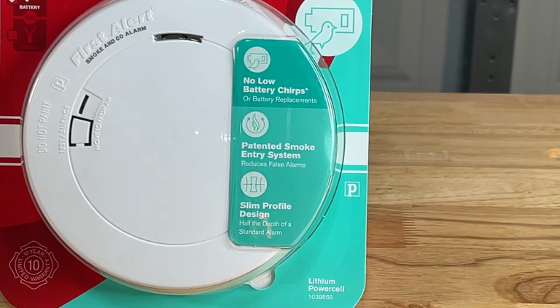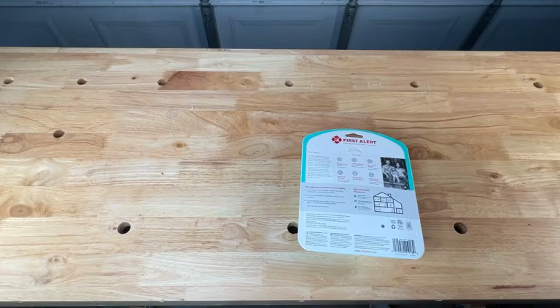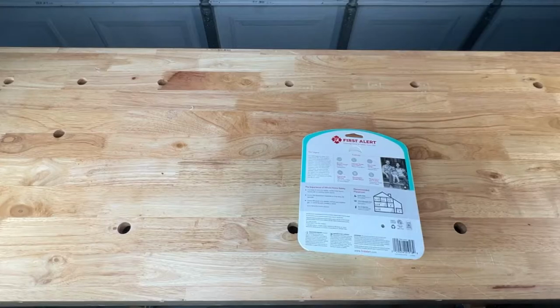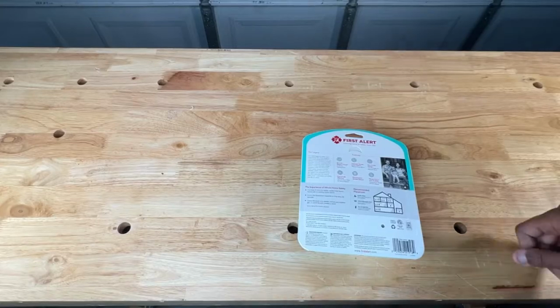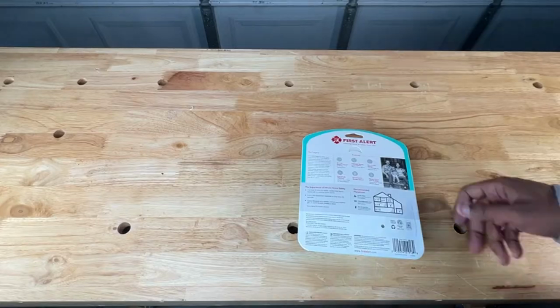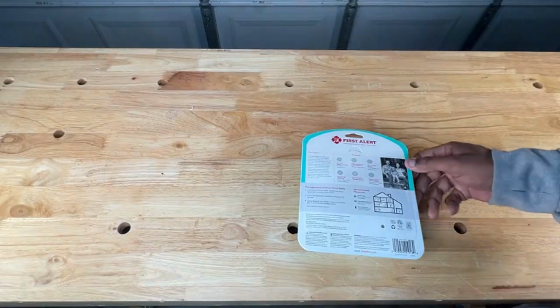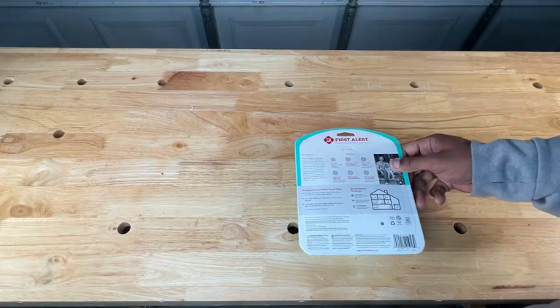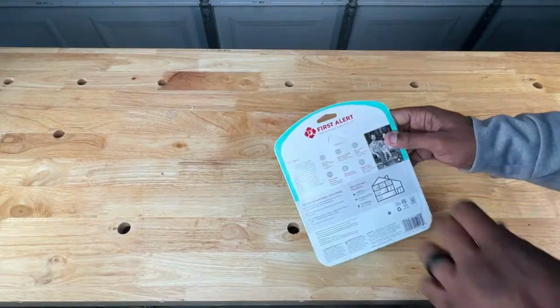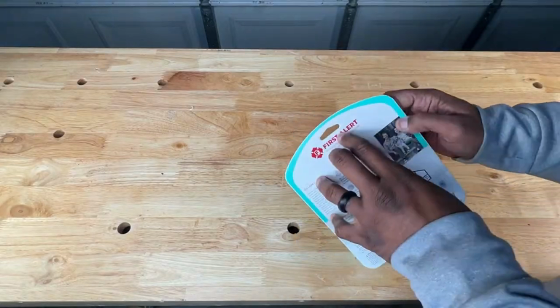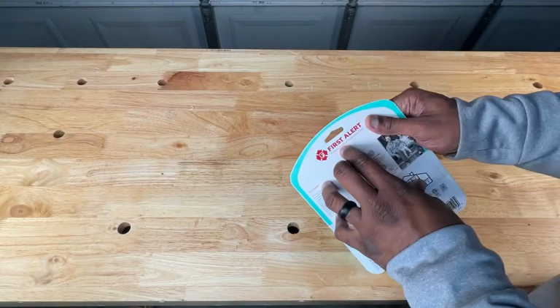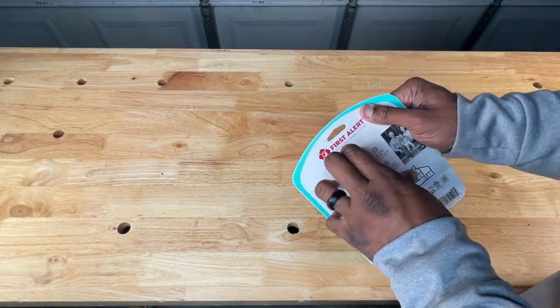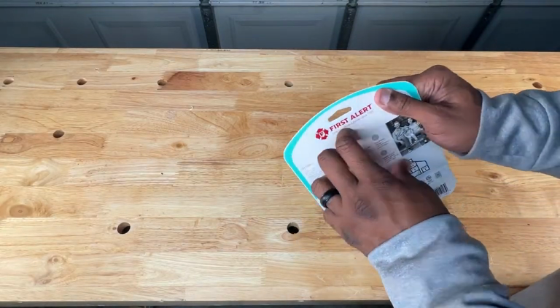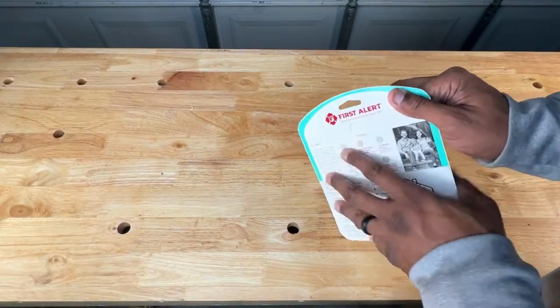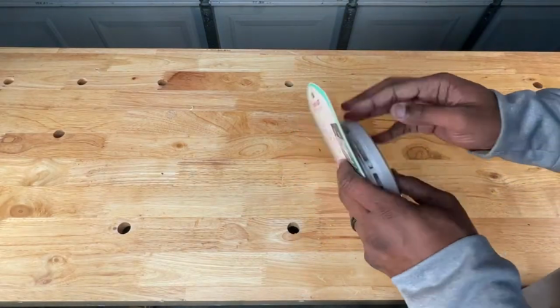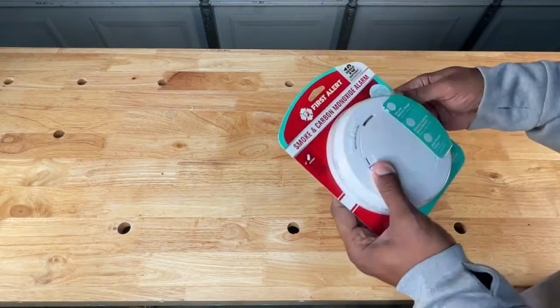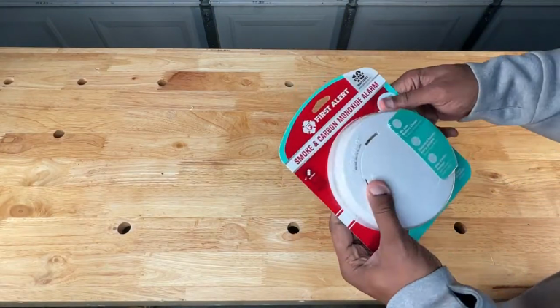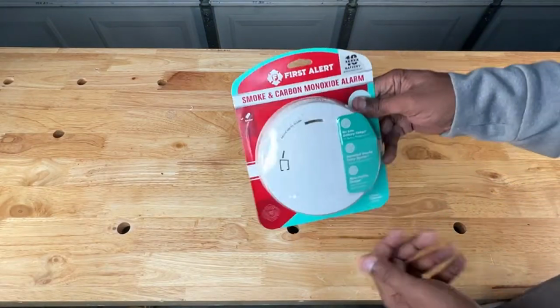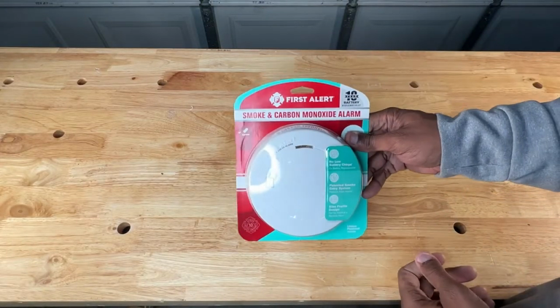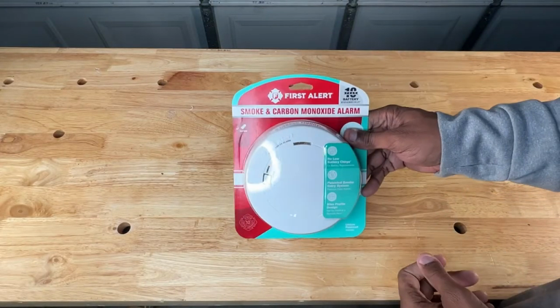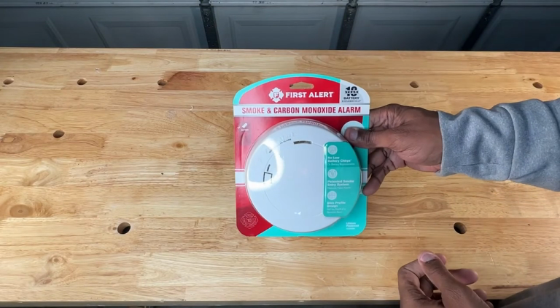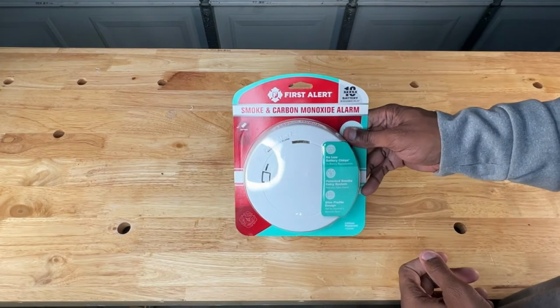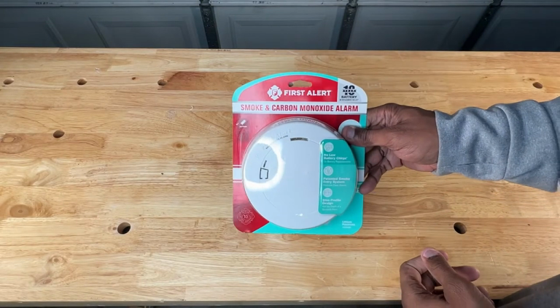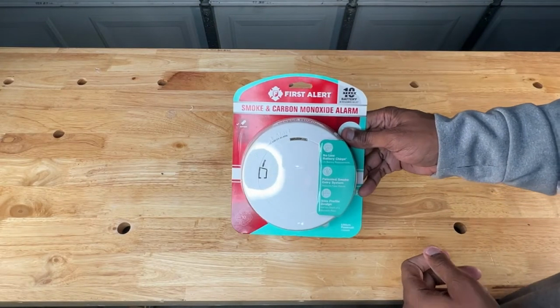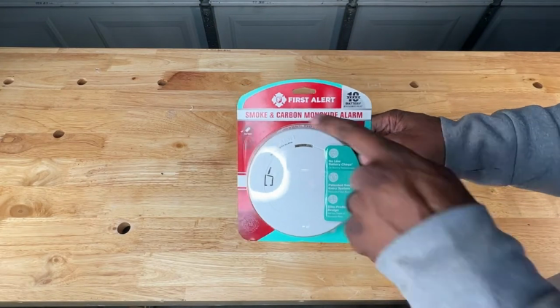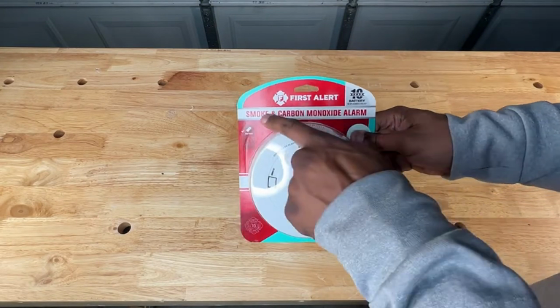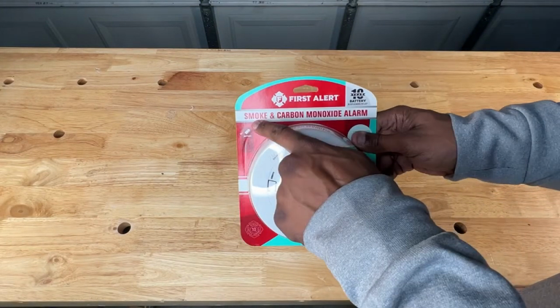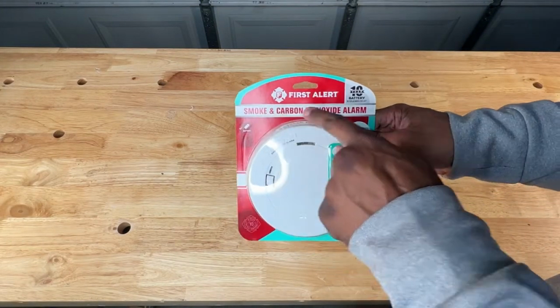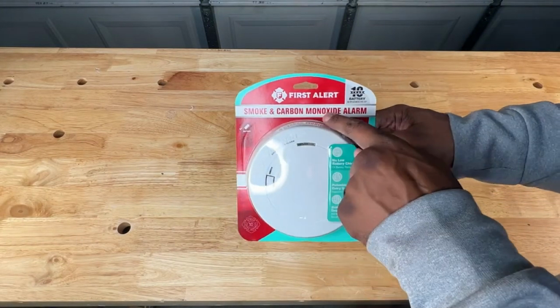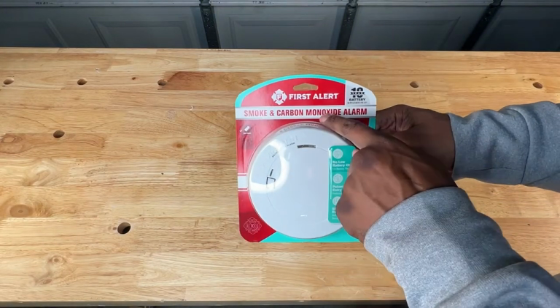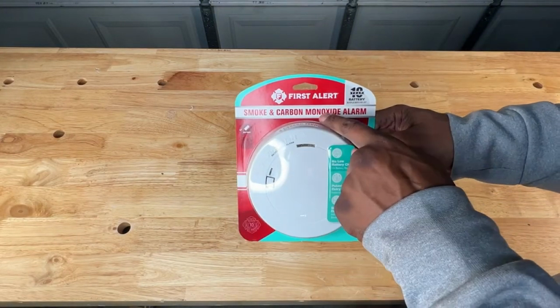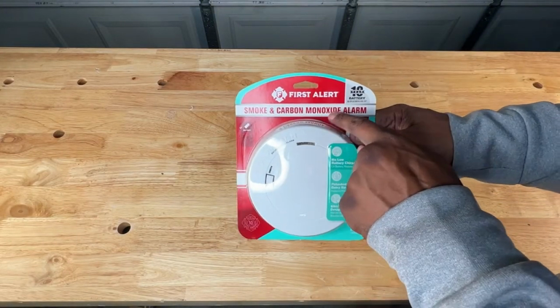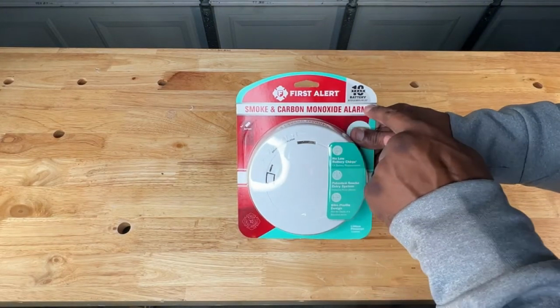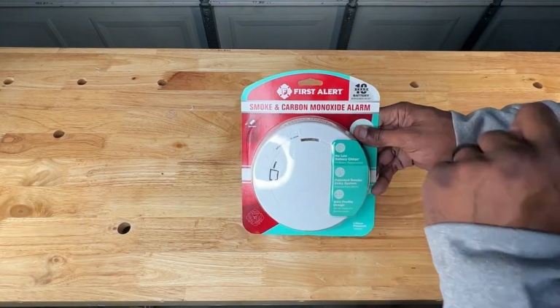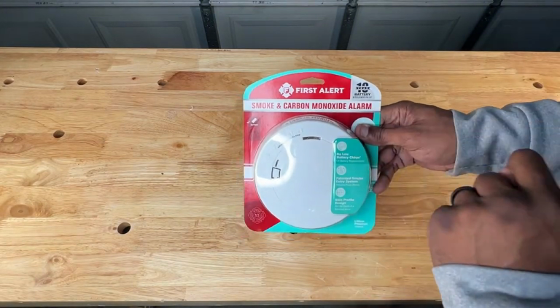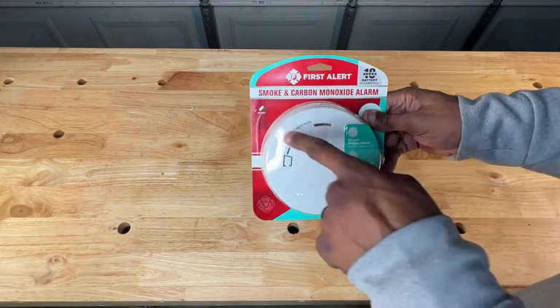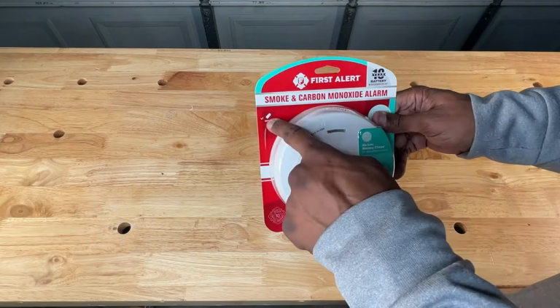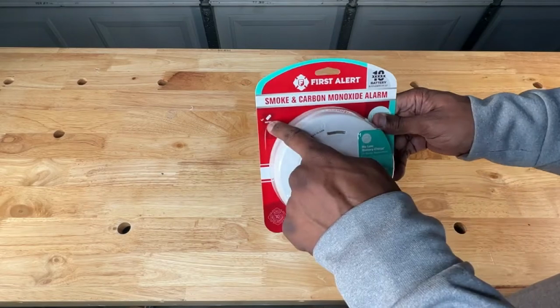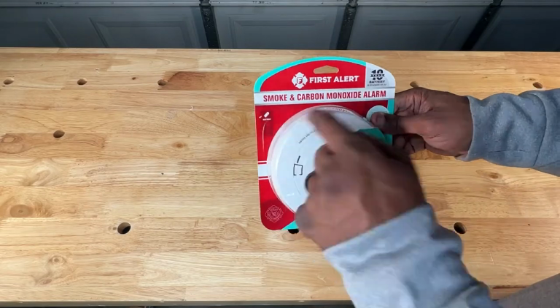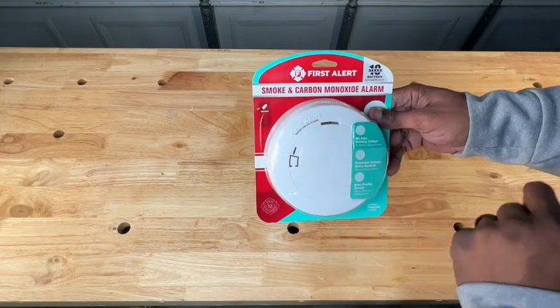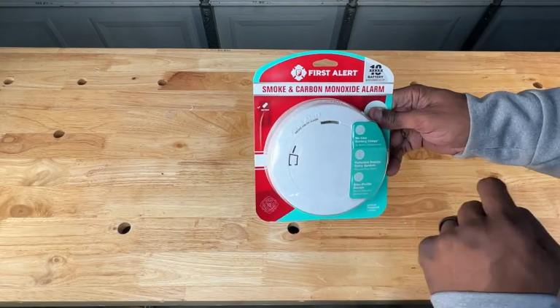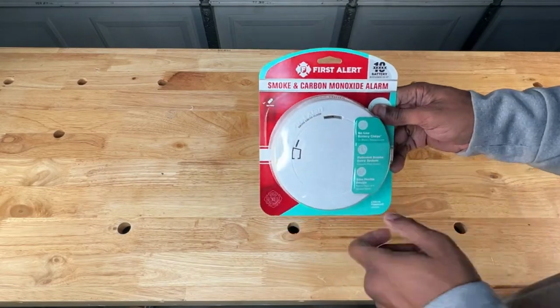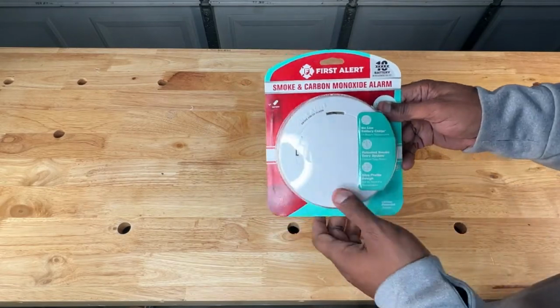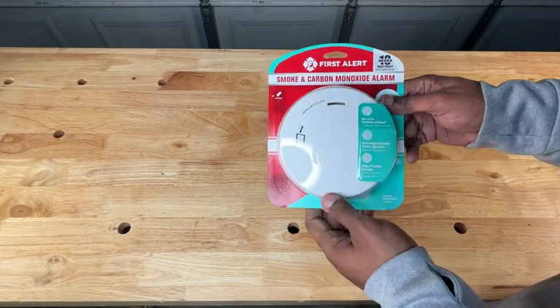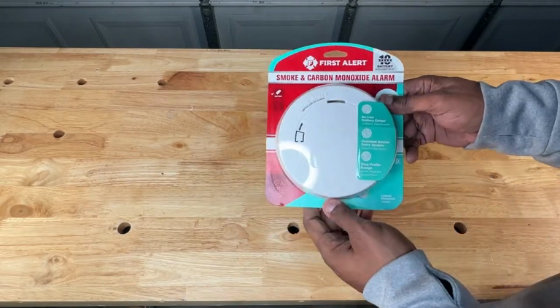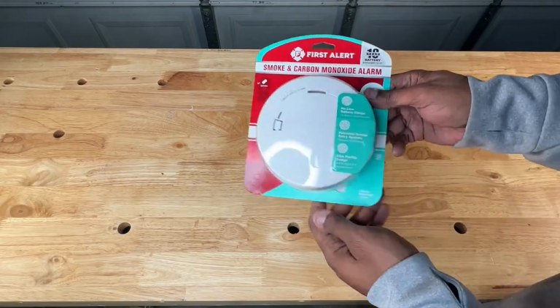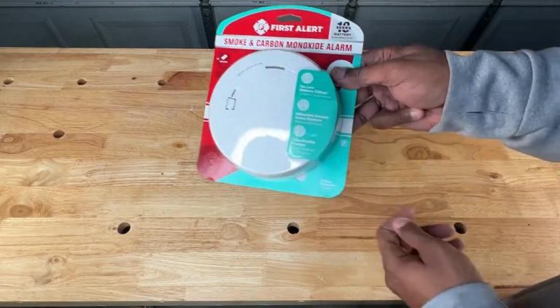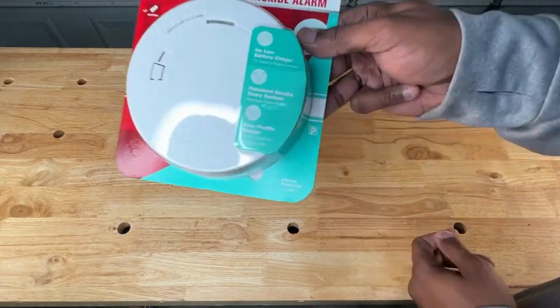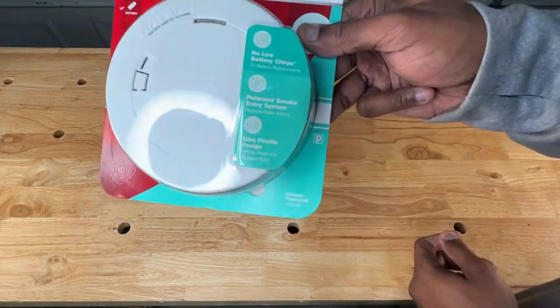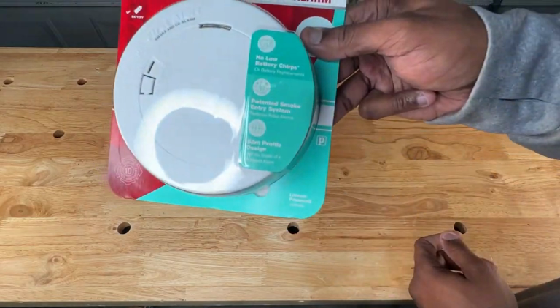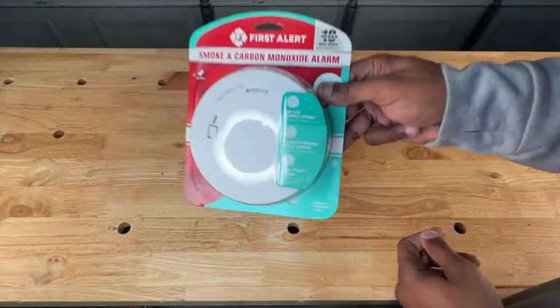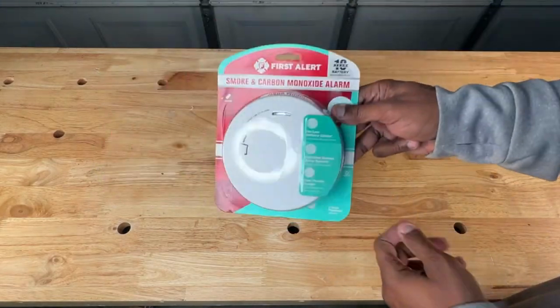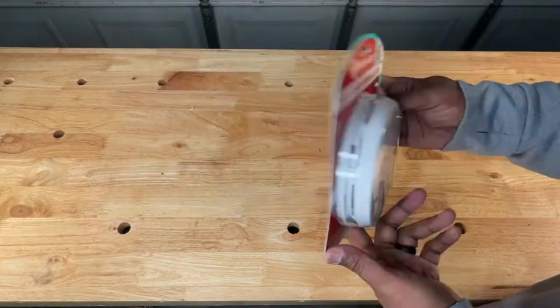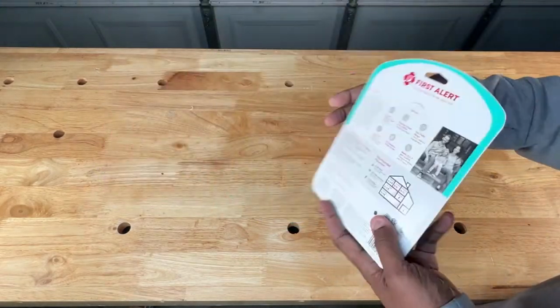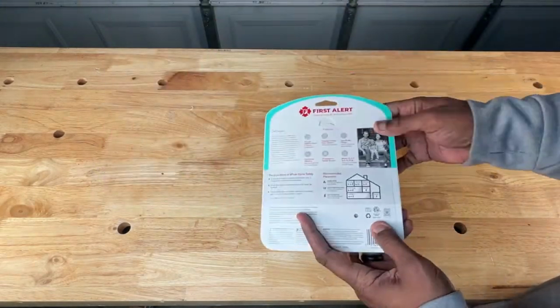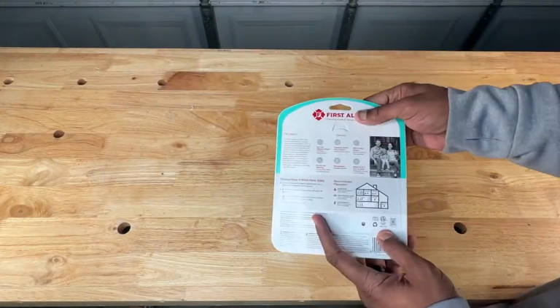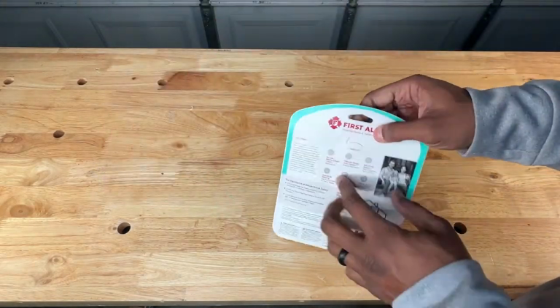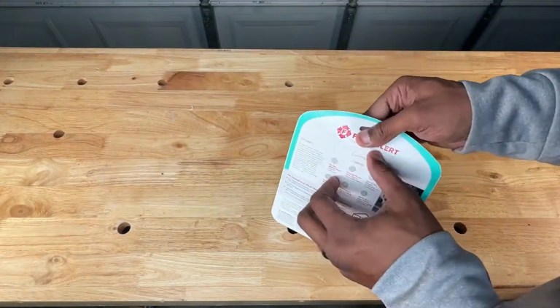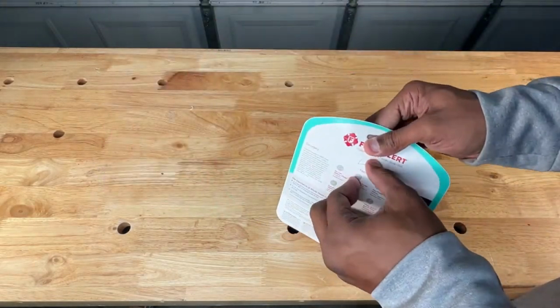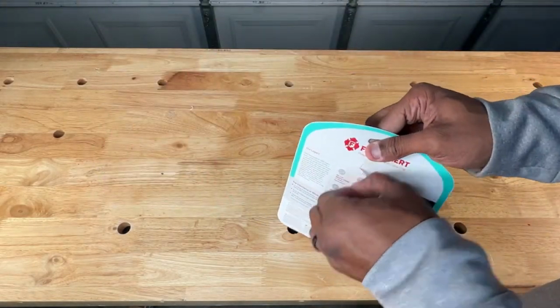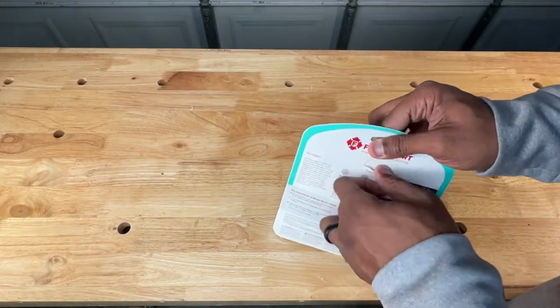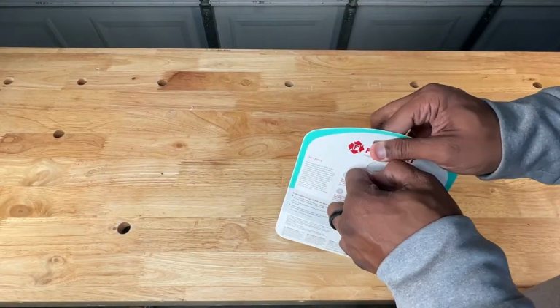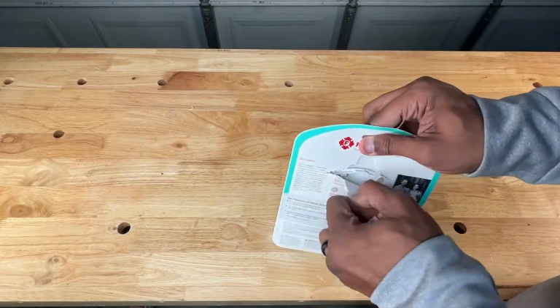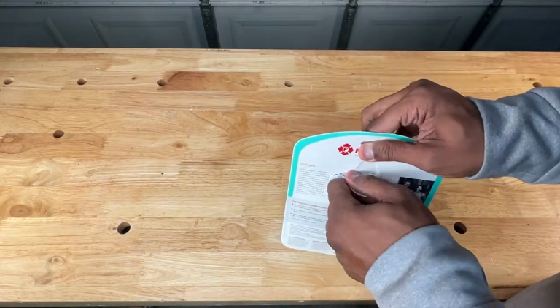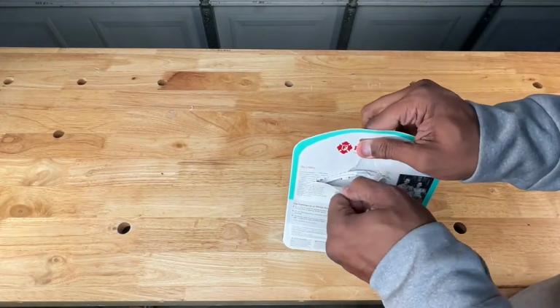I'd like to thank our friends over at Westlake Ace for giving us a hand with identifying these items. I'll add links to each of them in the description below.